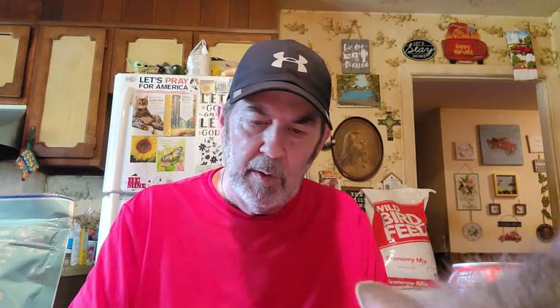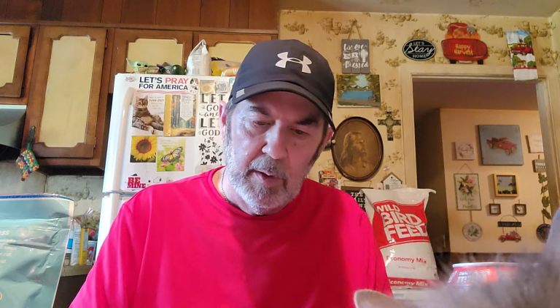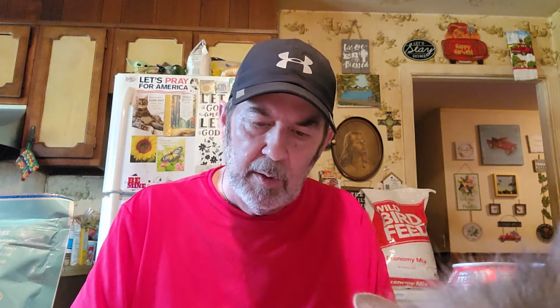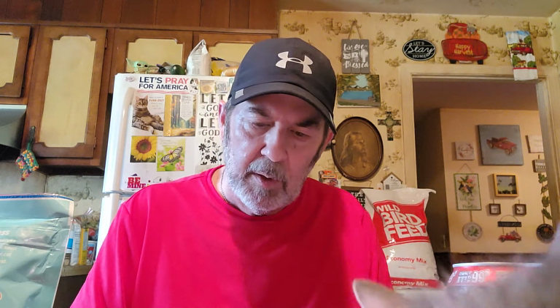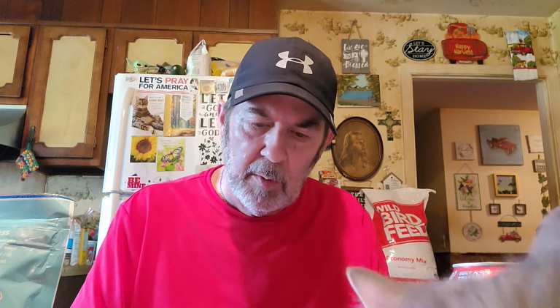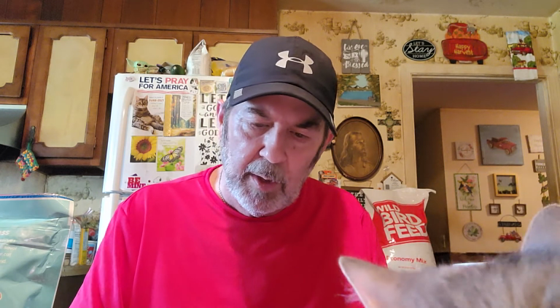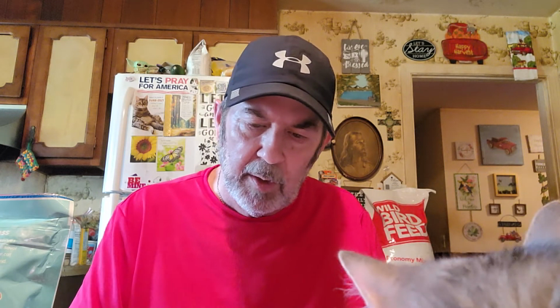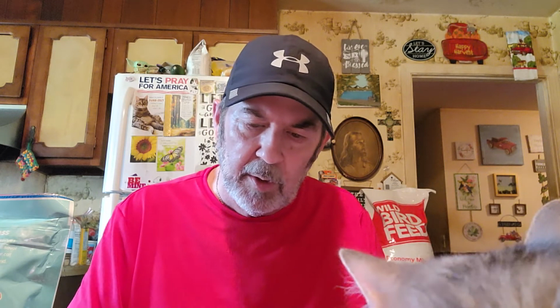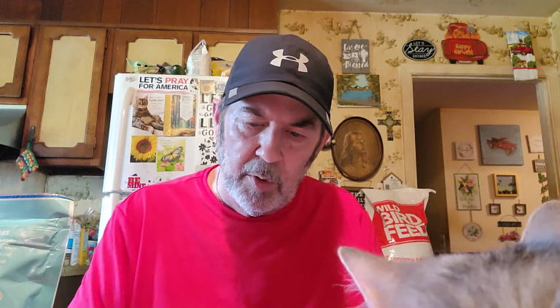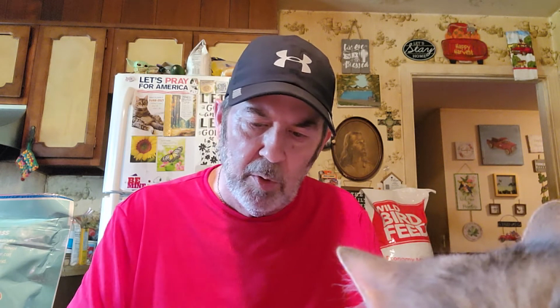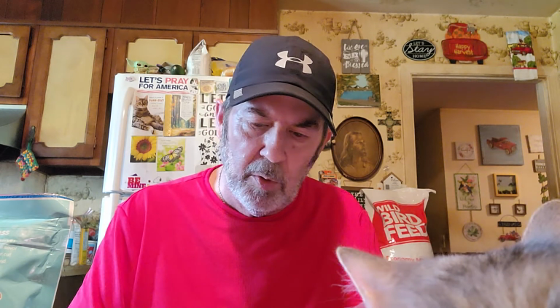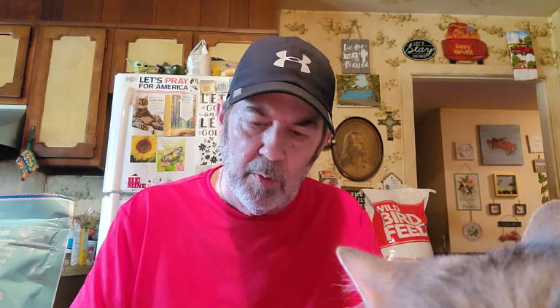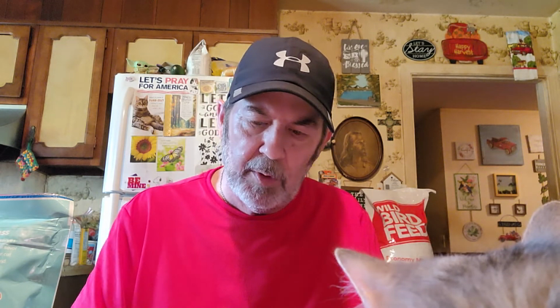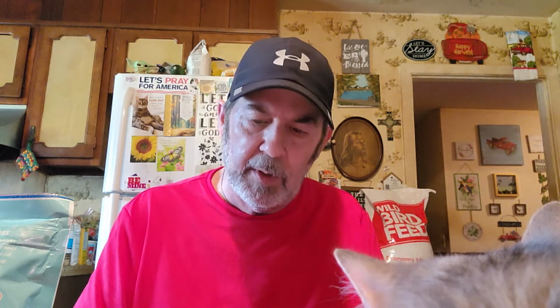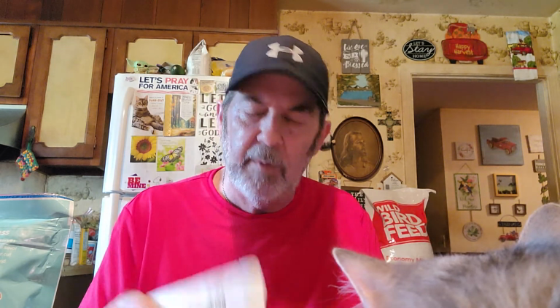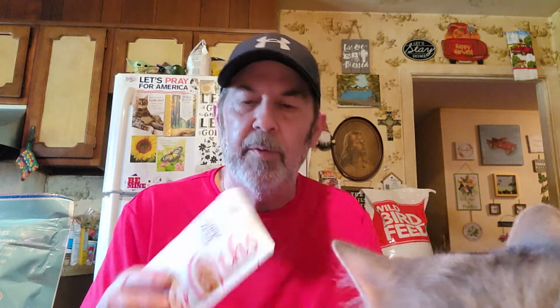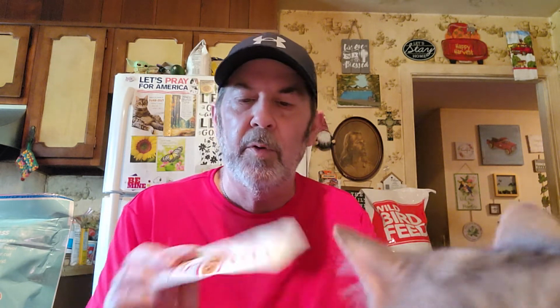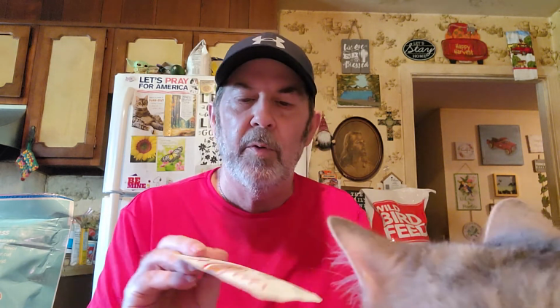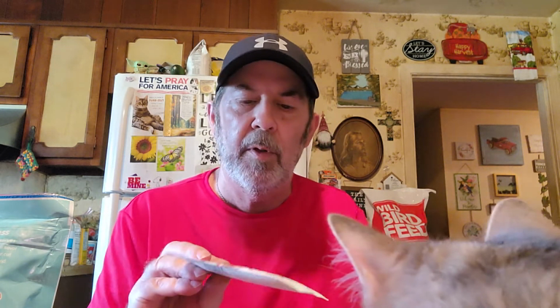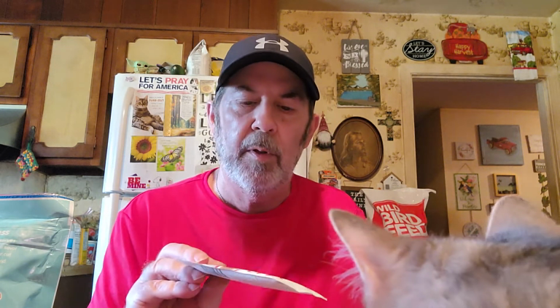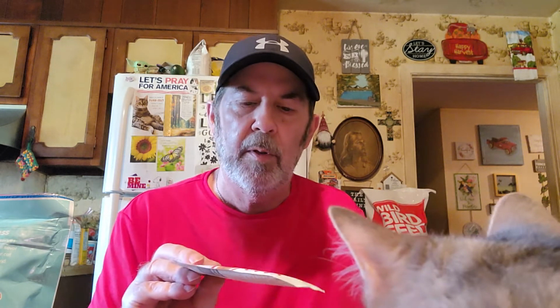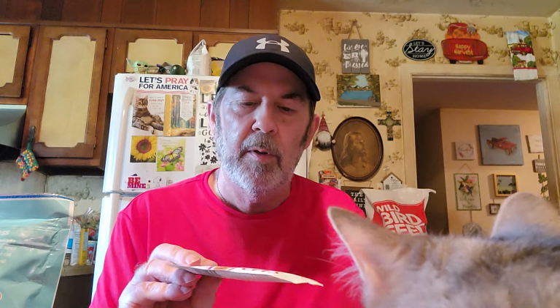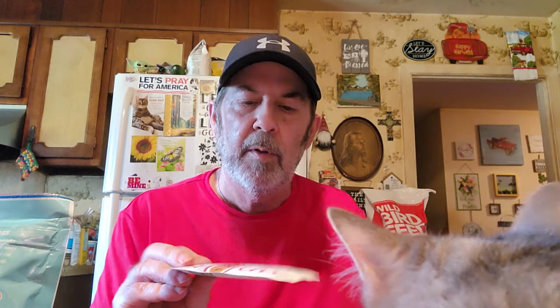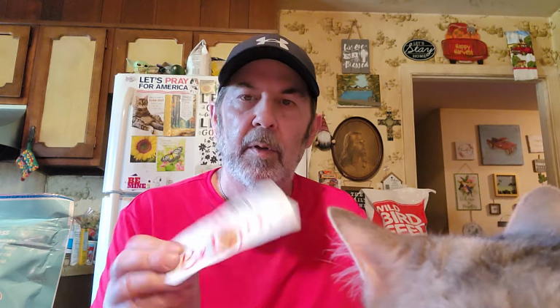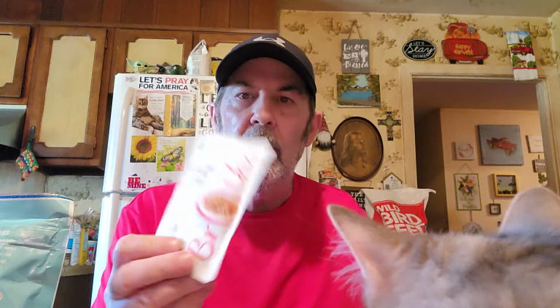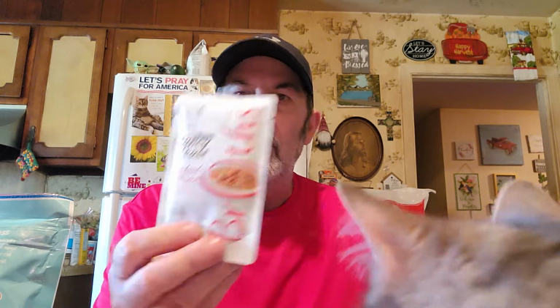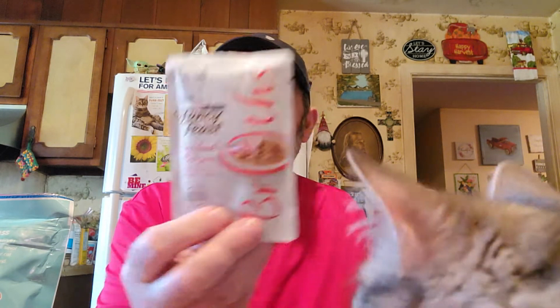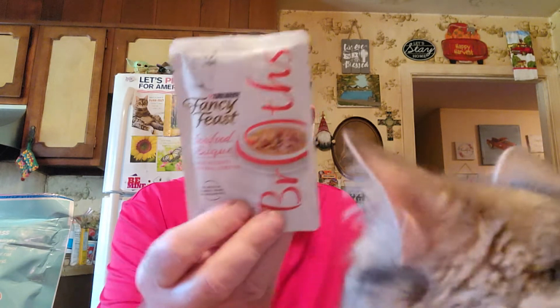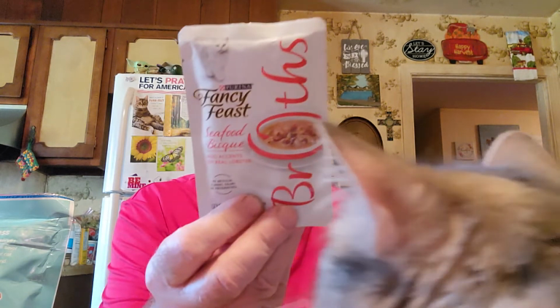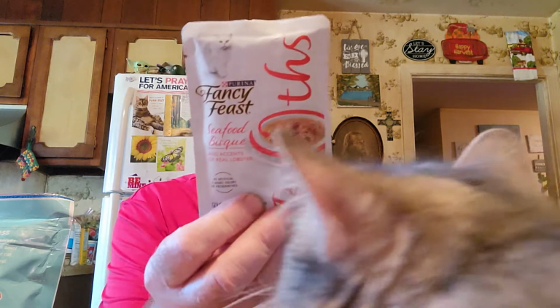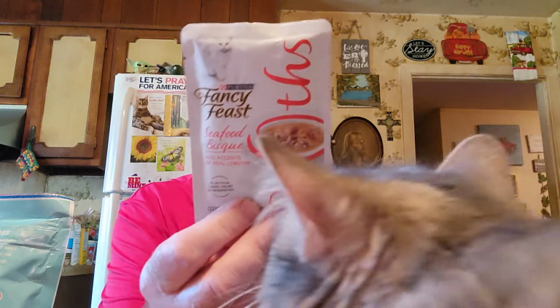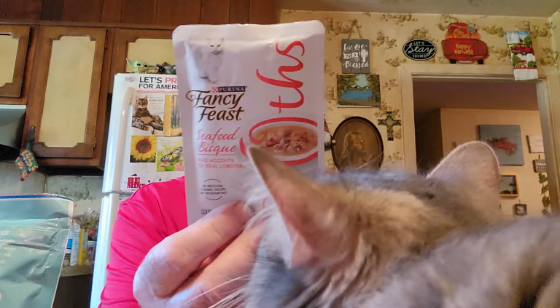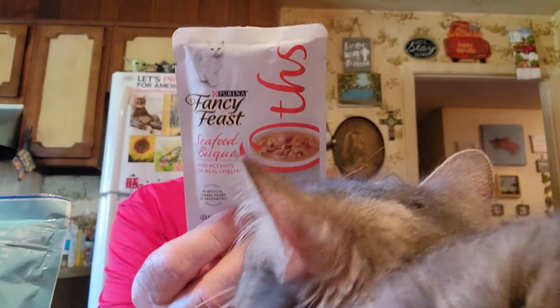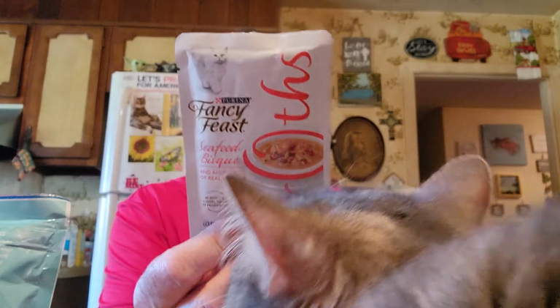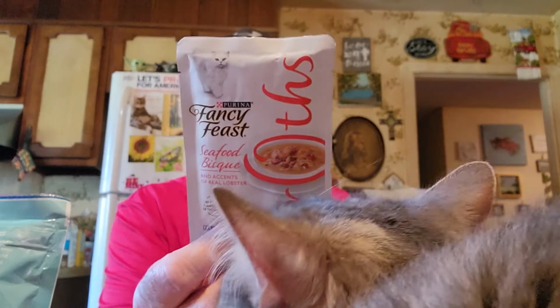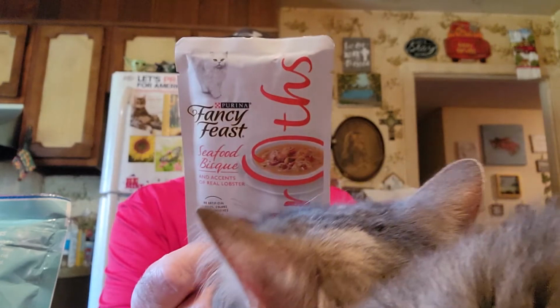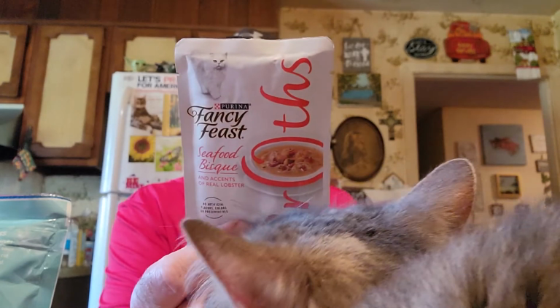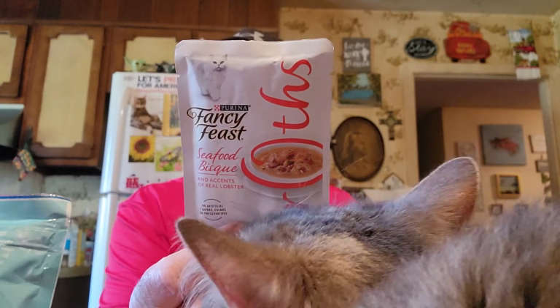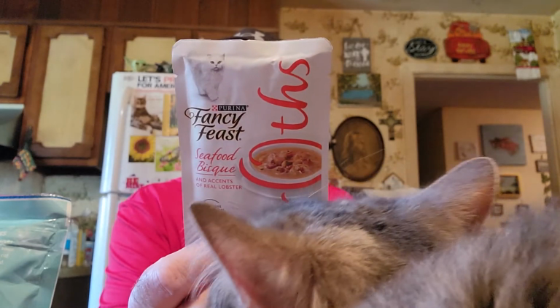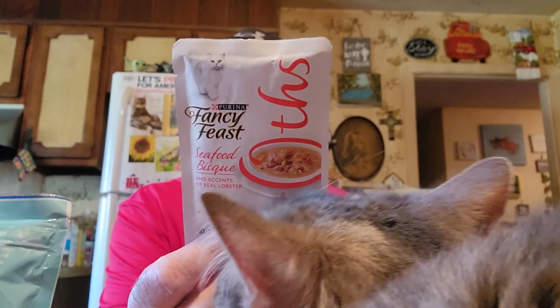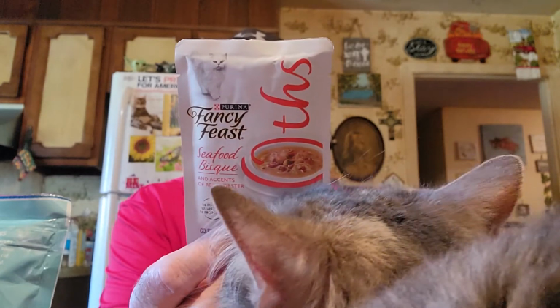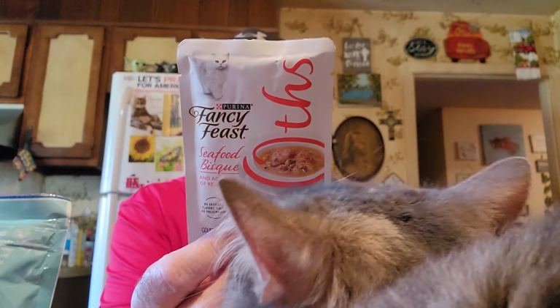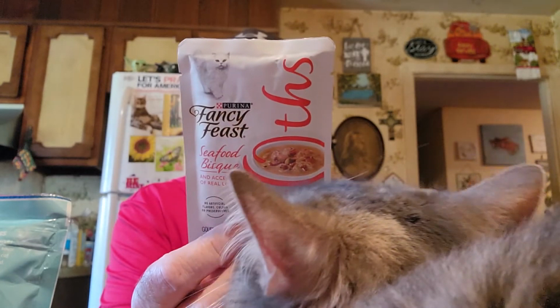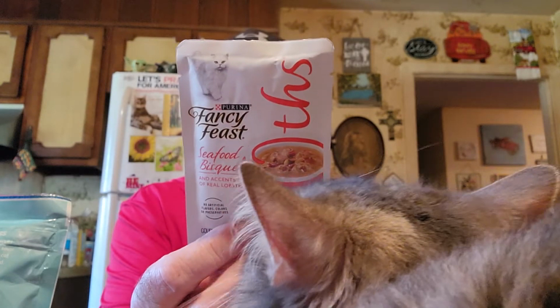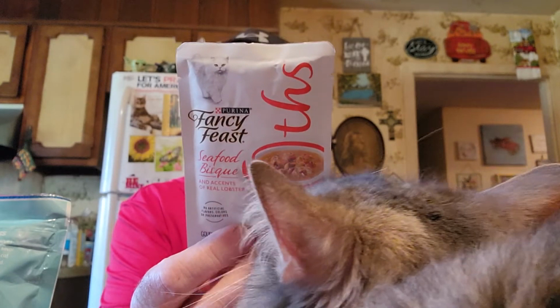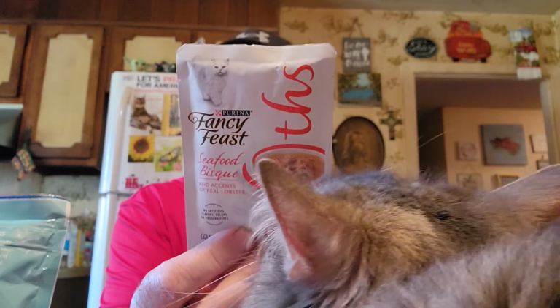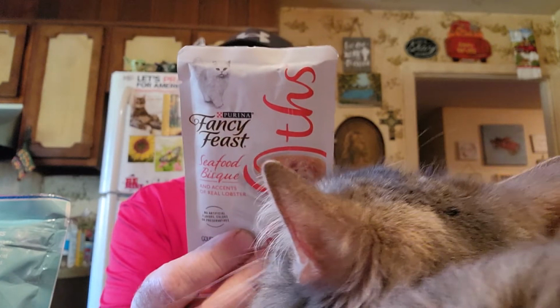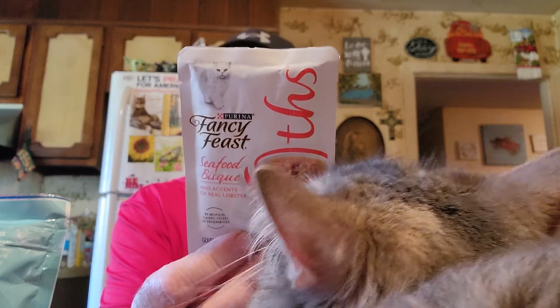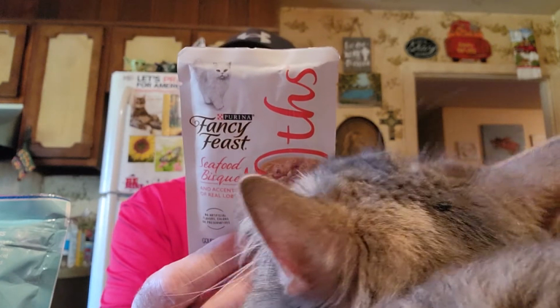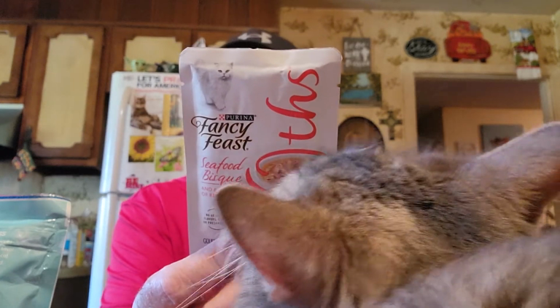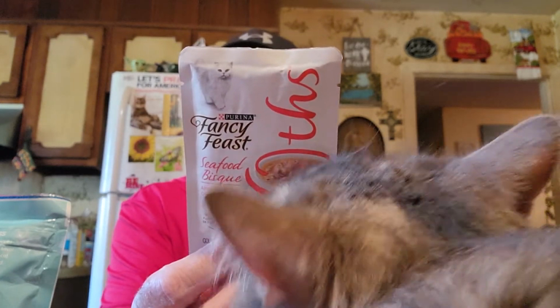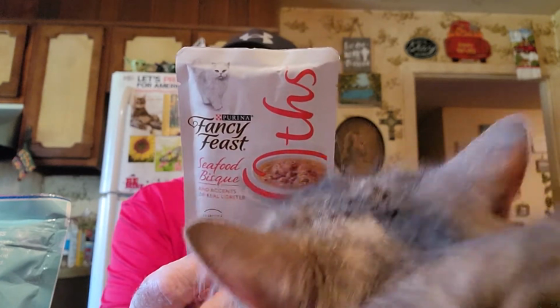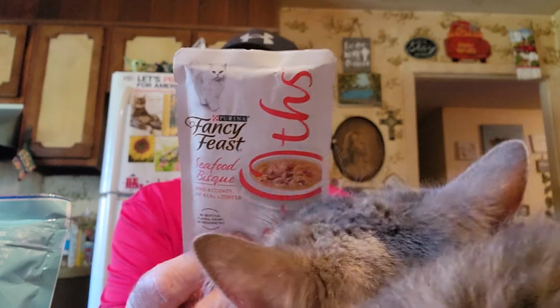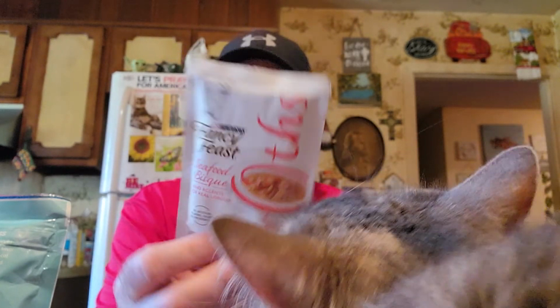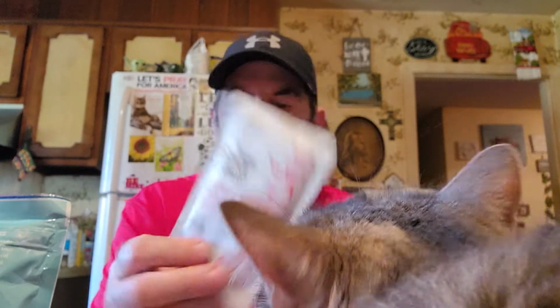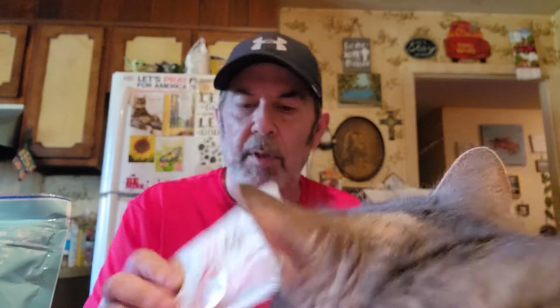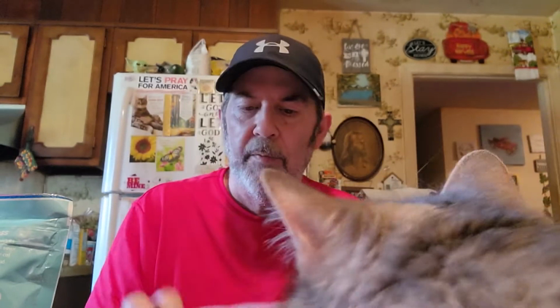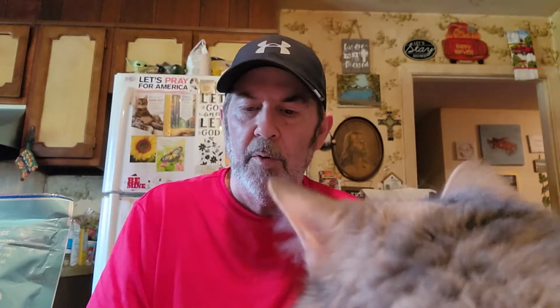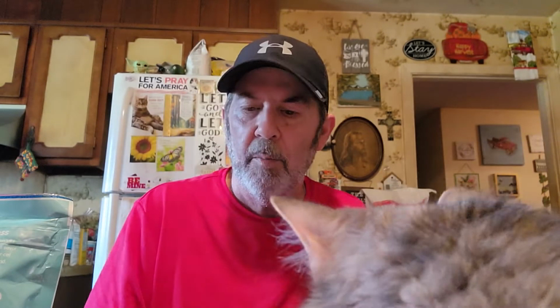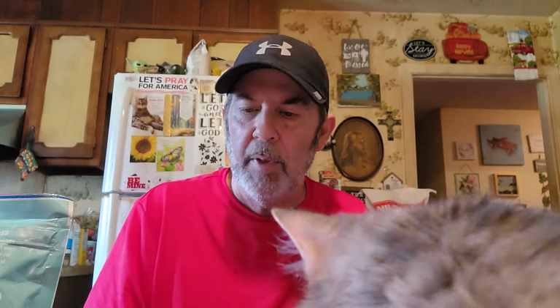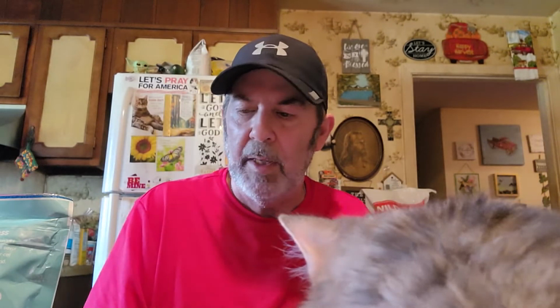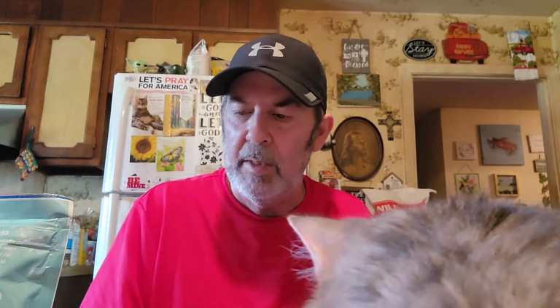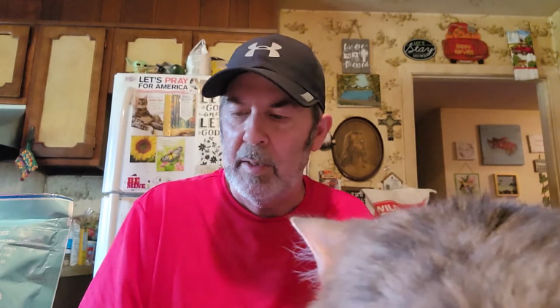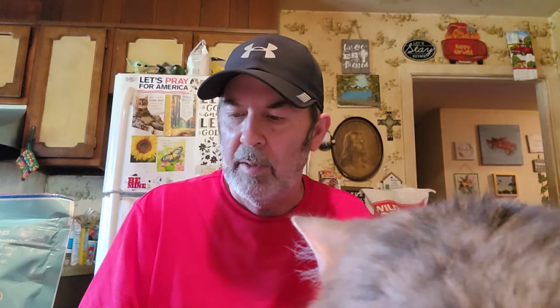So we got two seafood bisque — see, that one's seafood bisque.